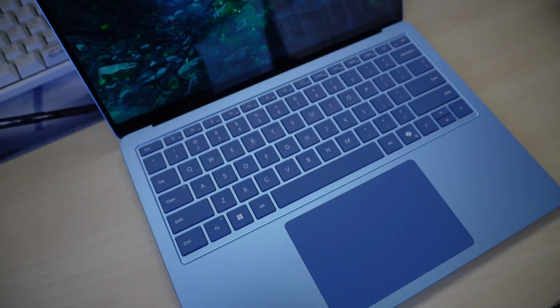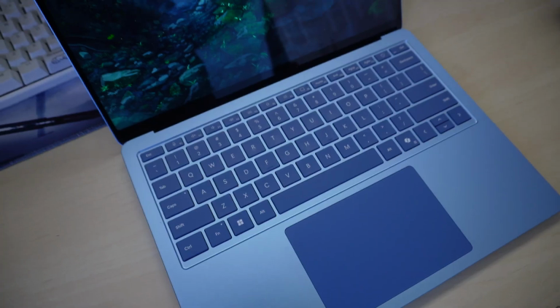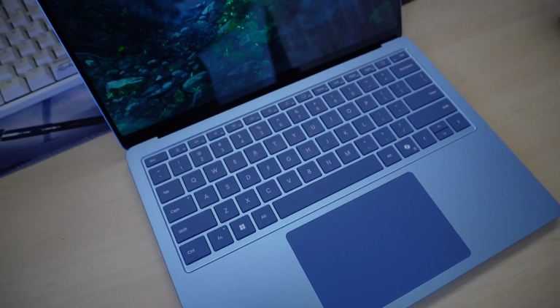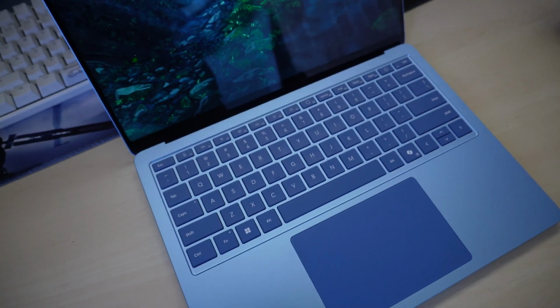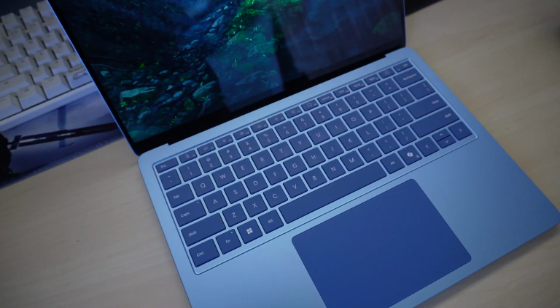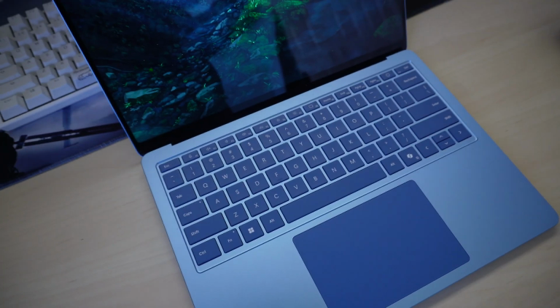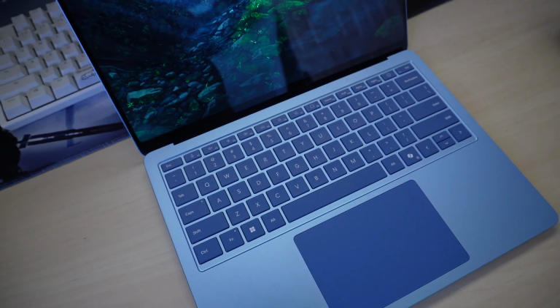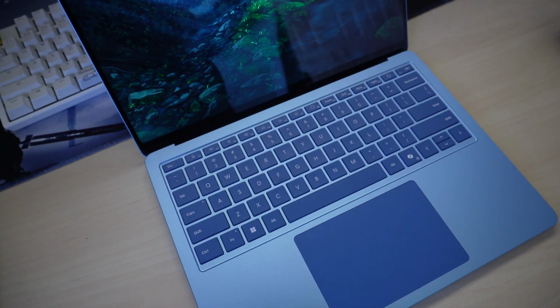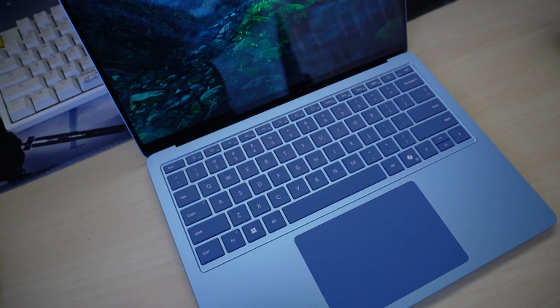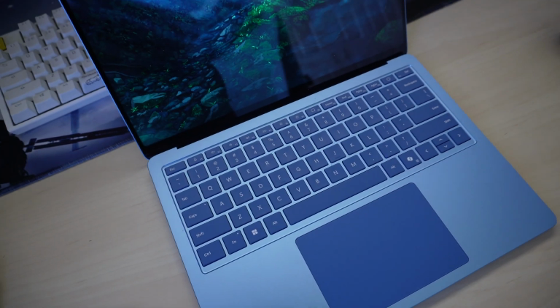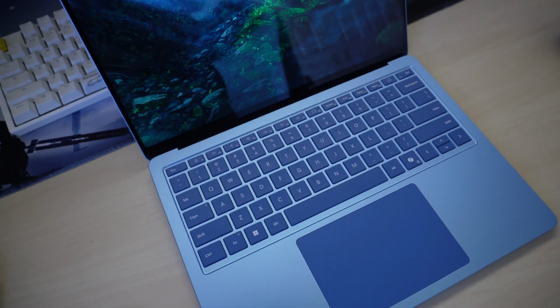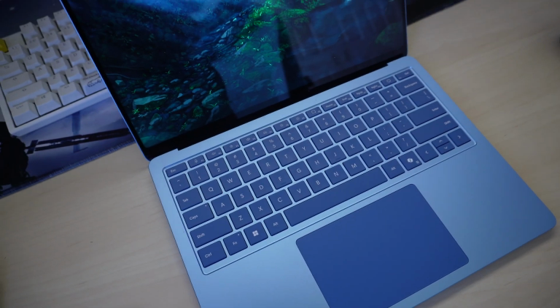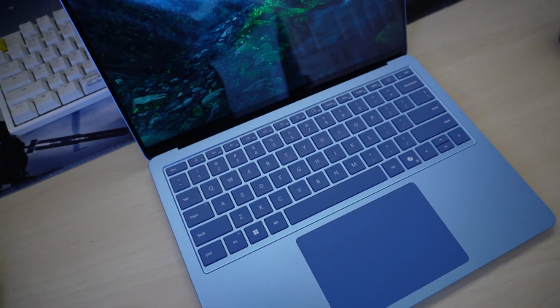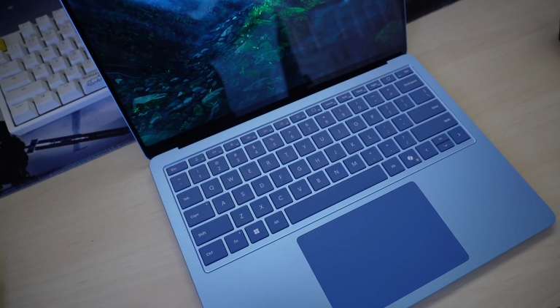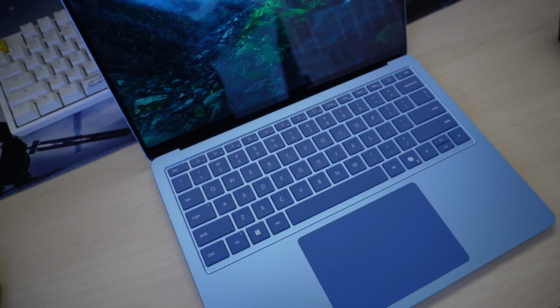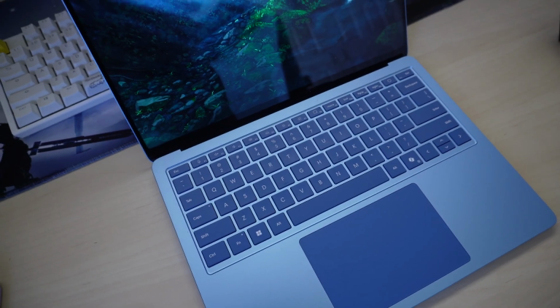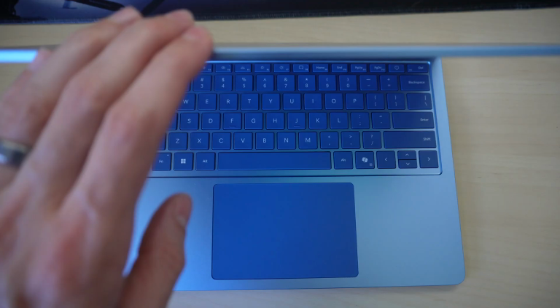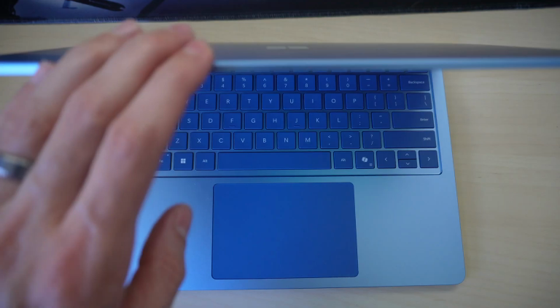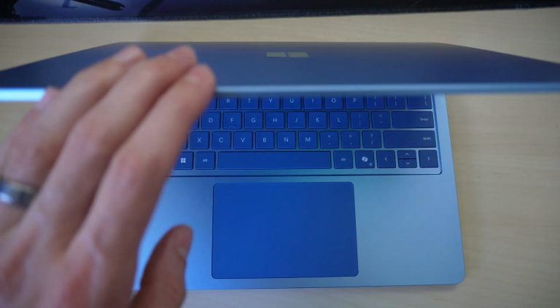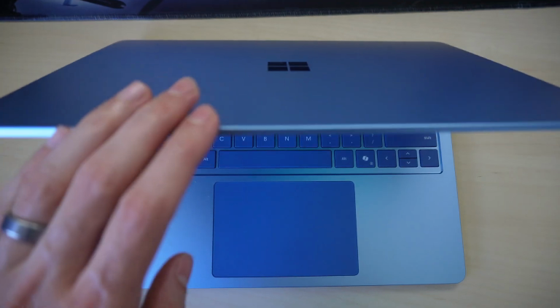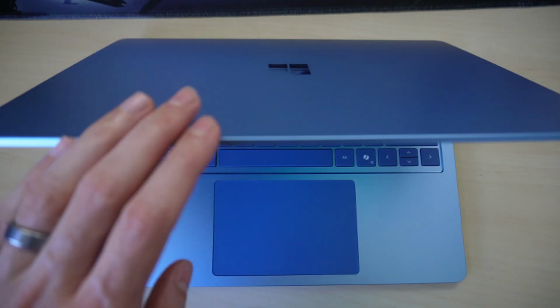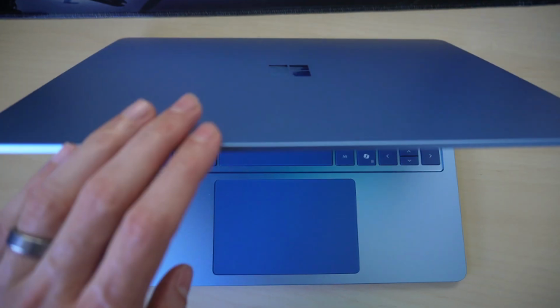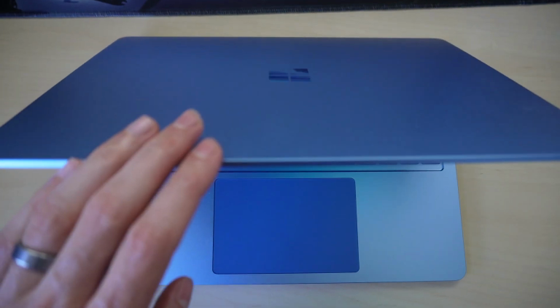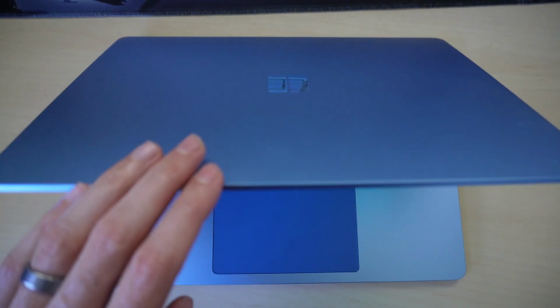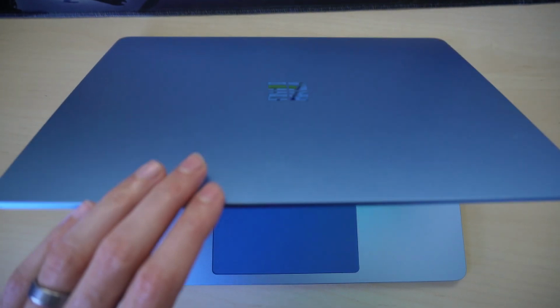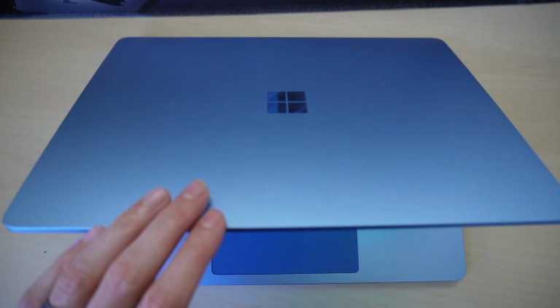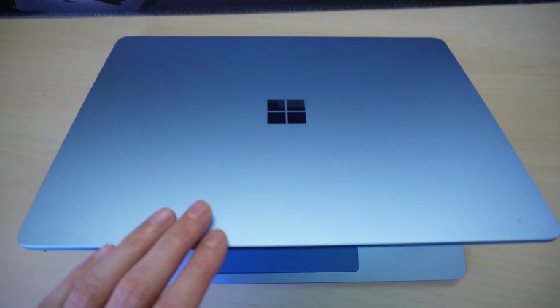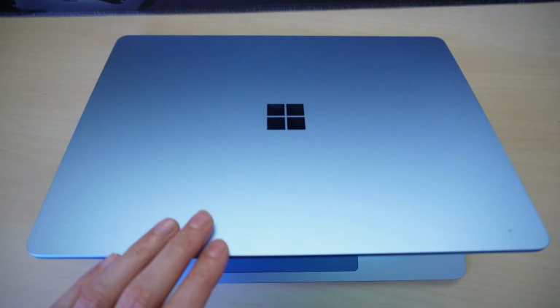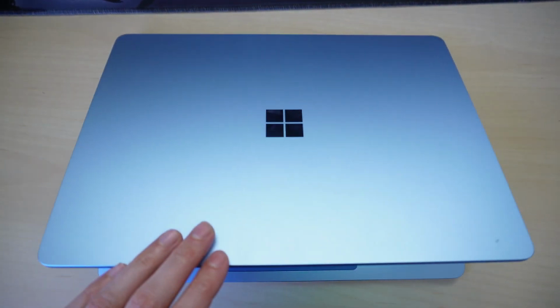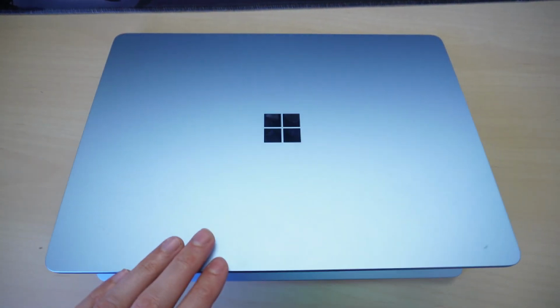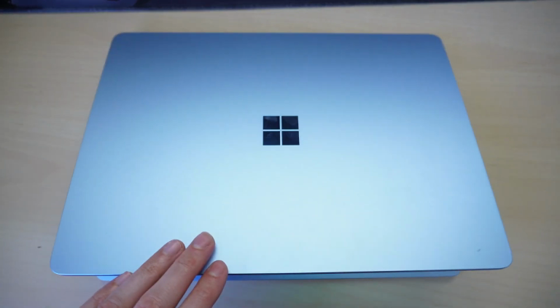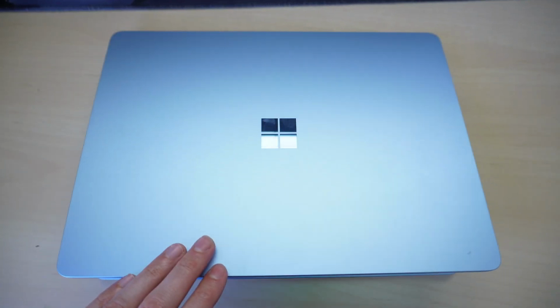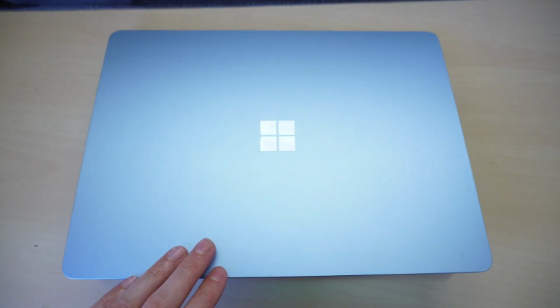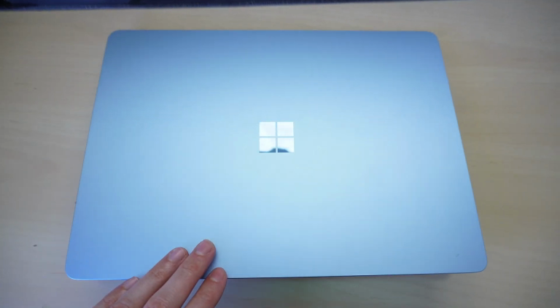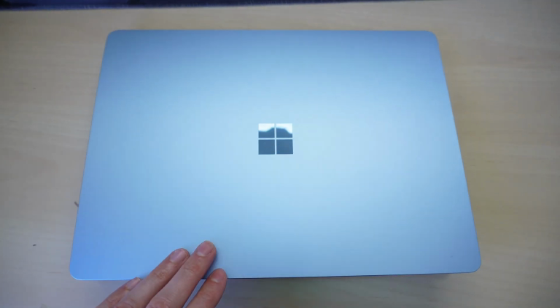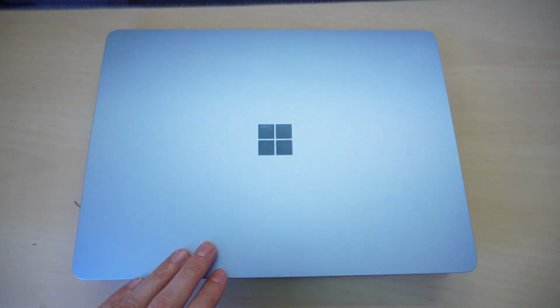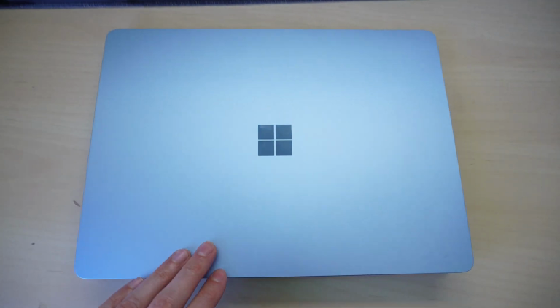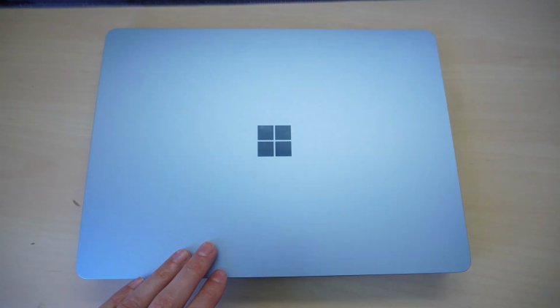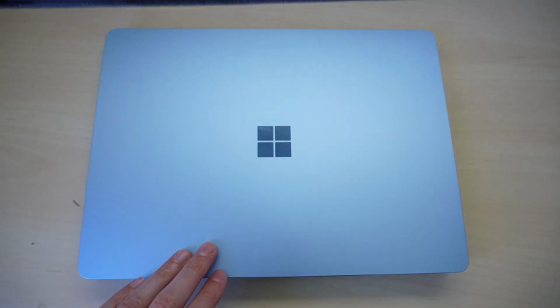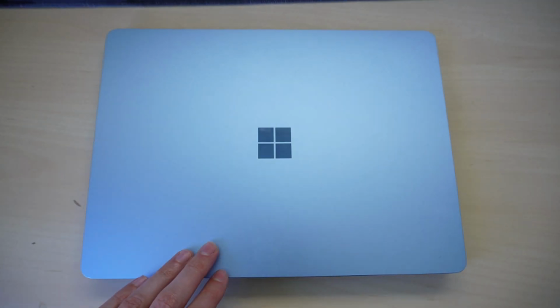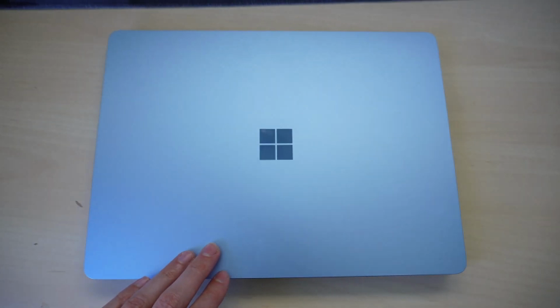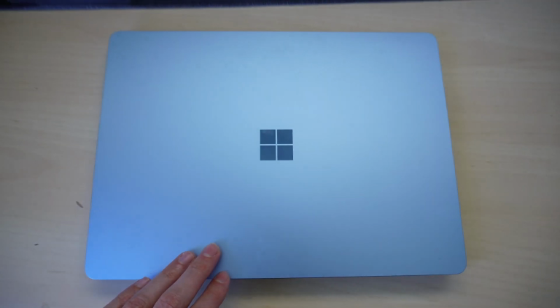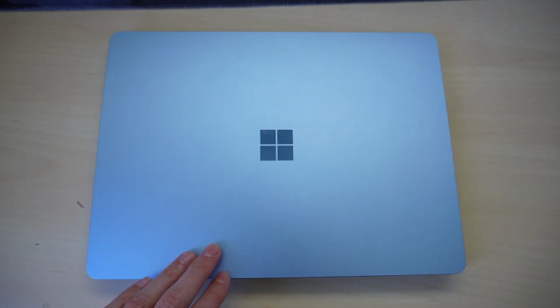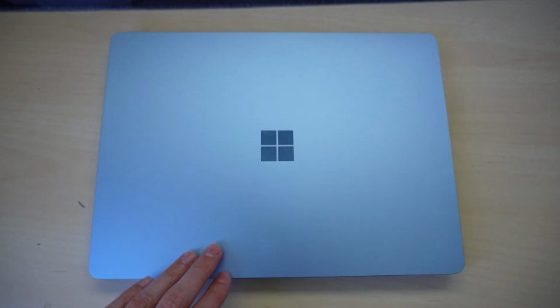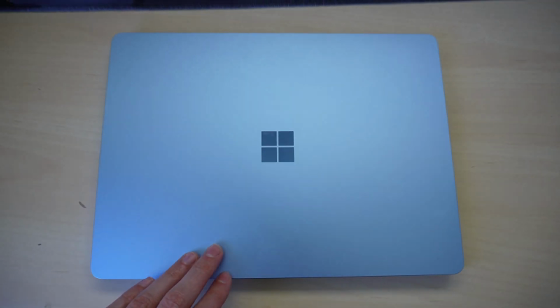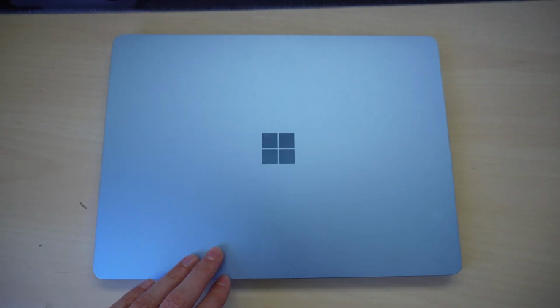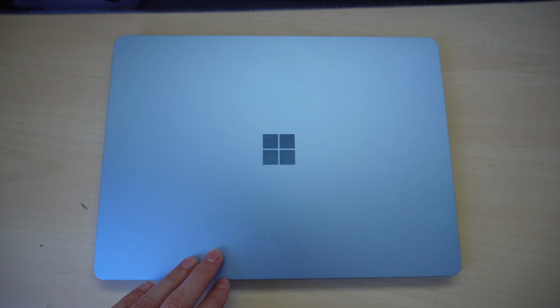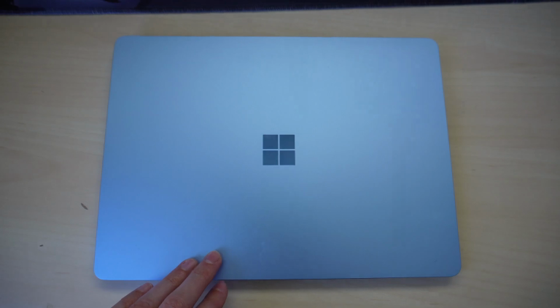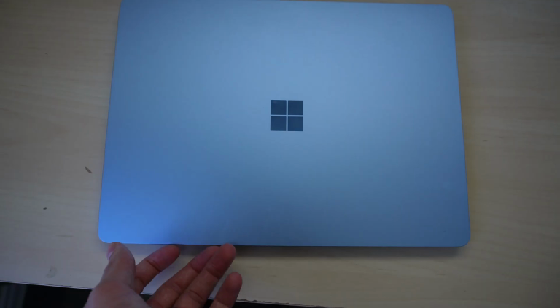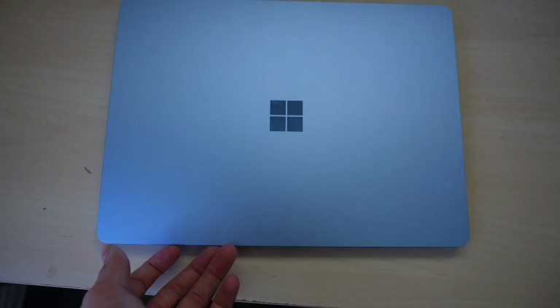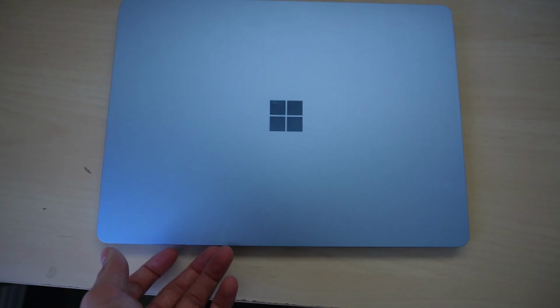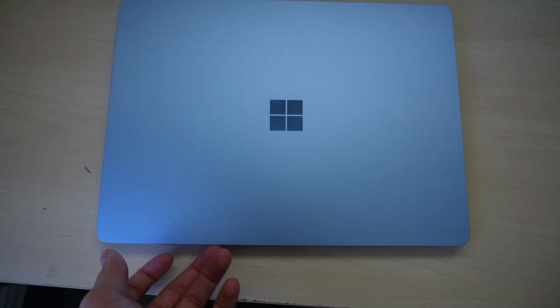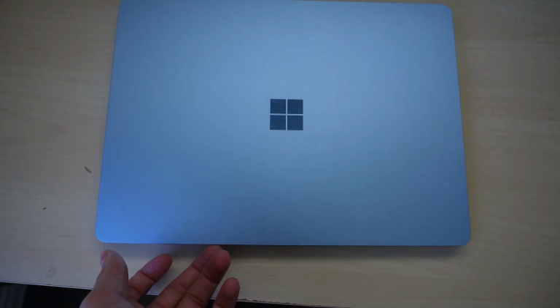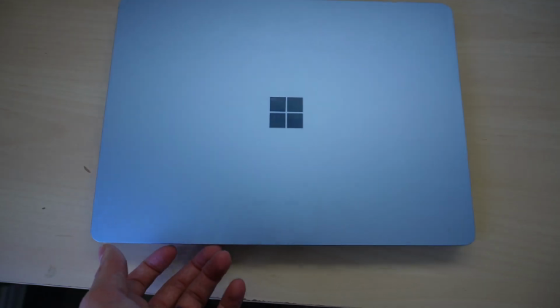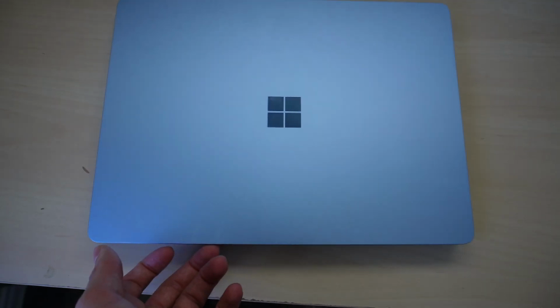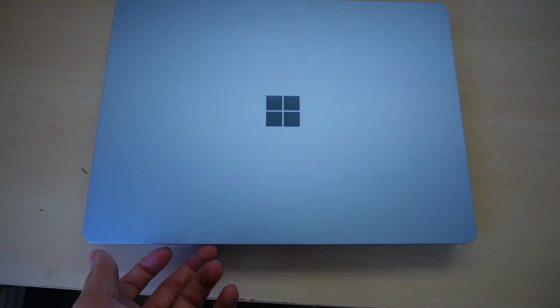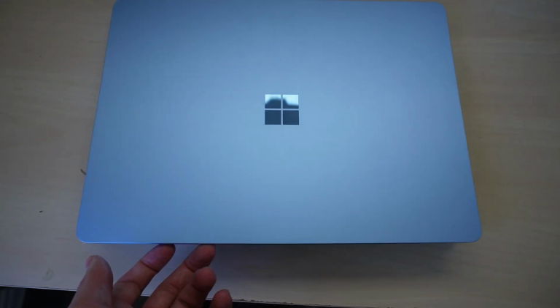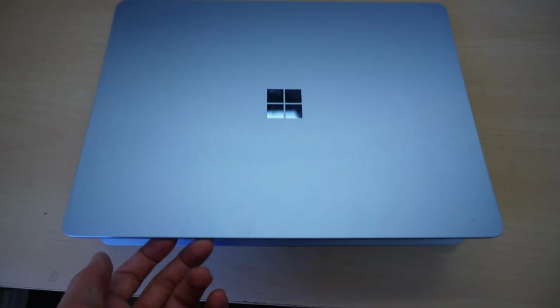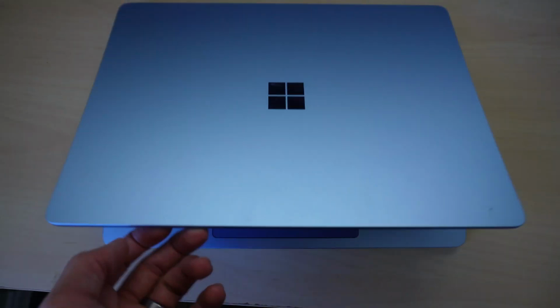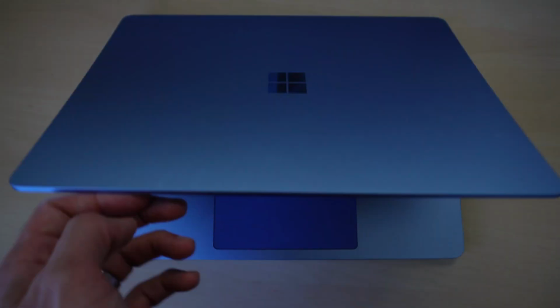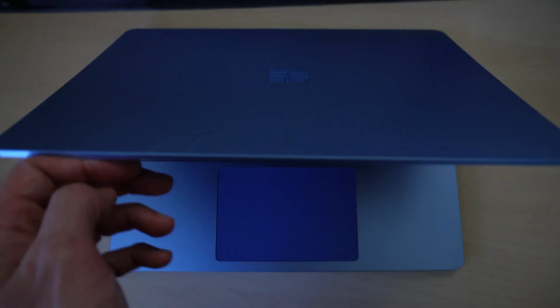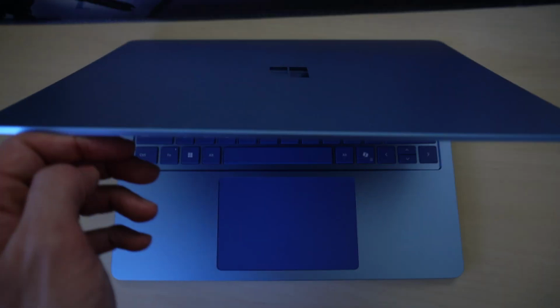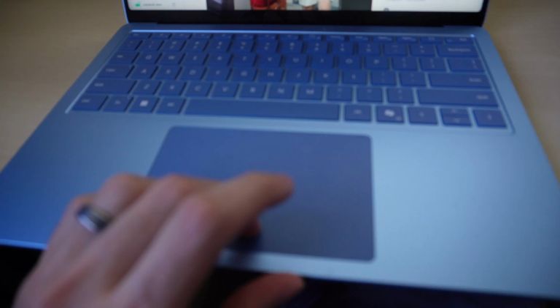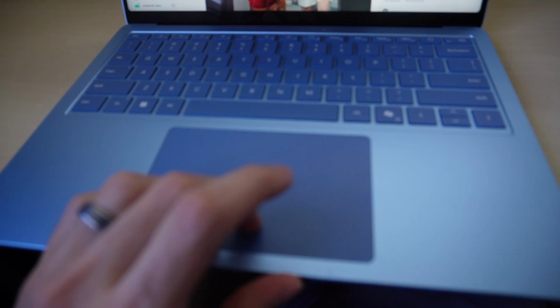To begin with, this is hands down the best-looking laptop on the market. It looks absolutely gorgeous.